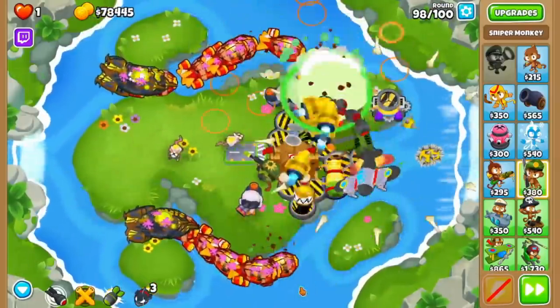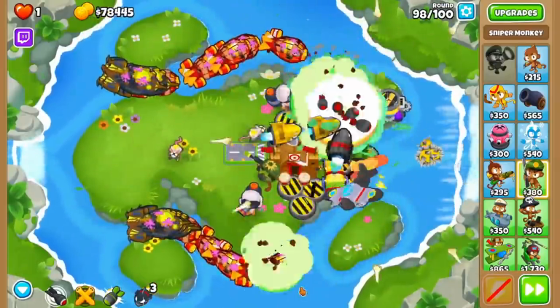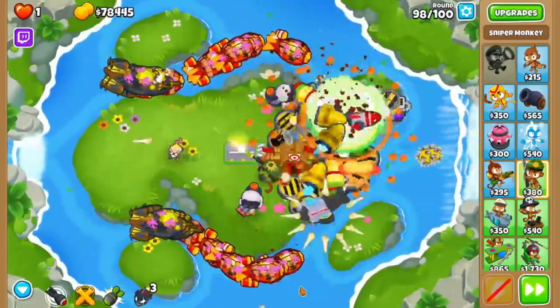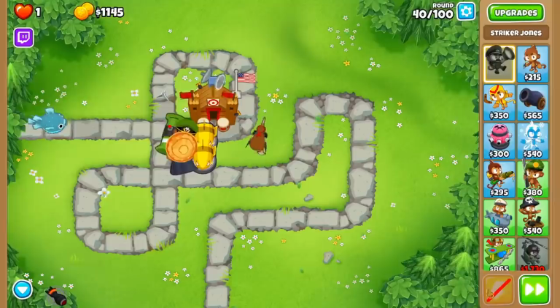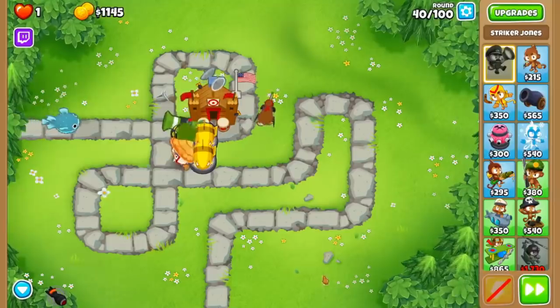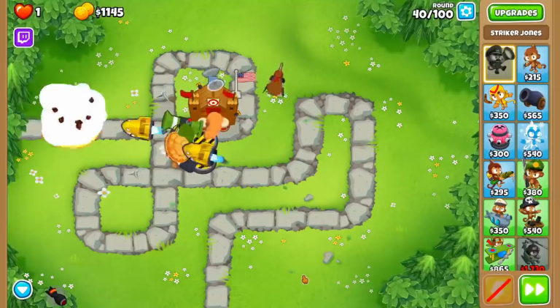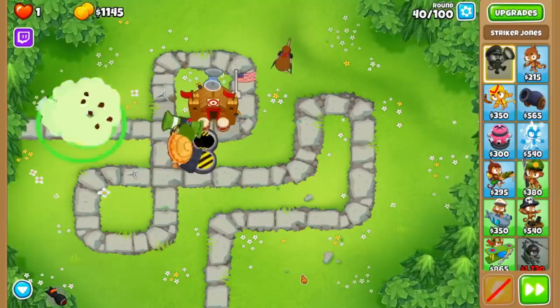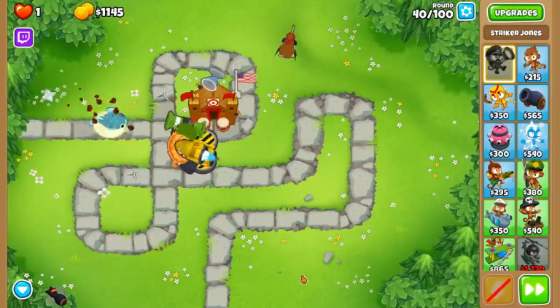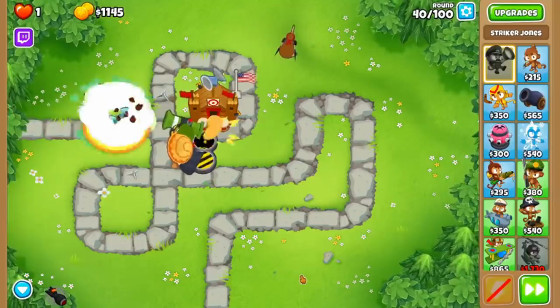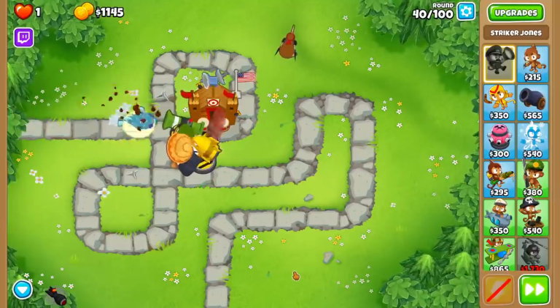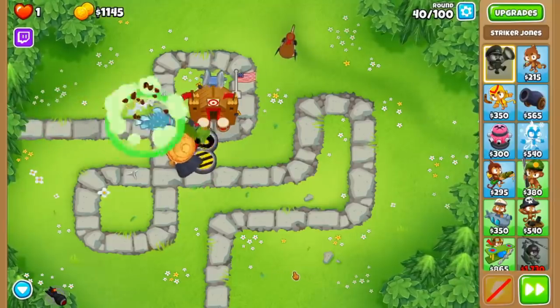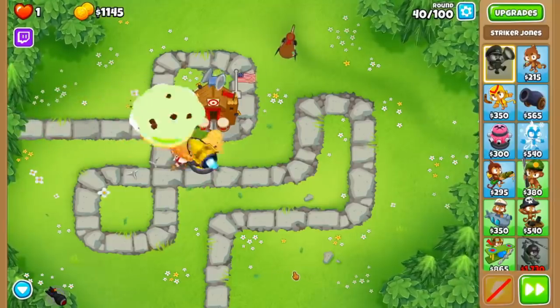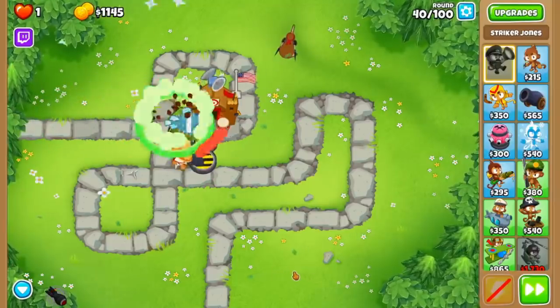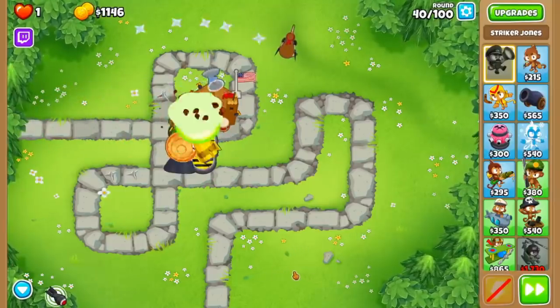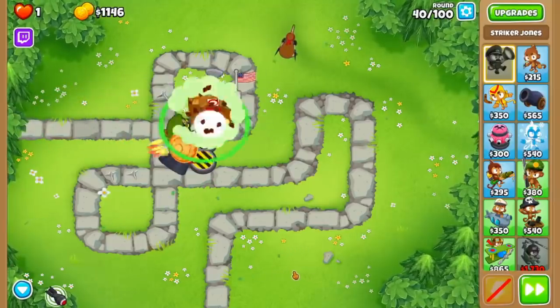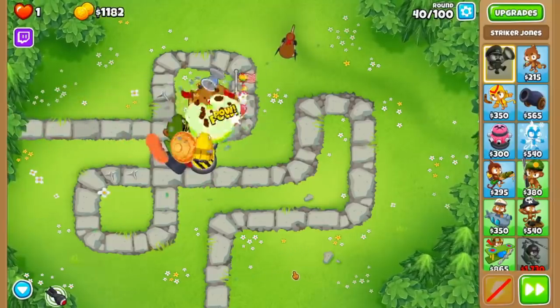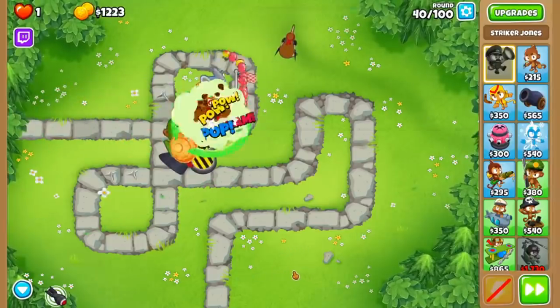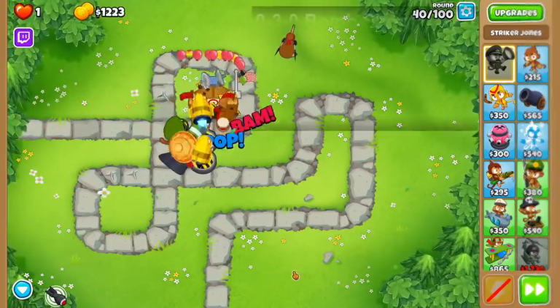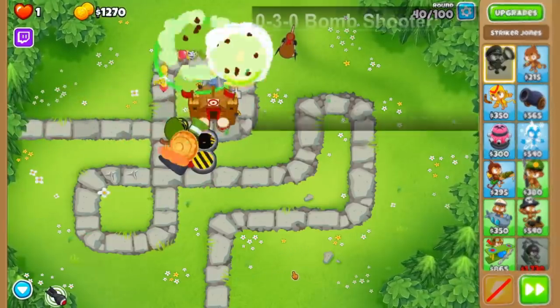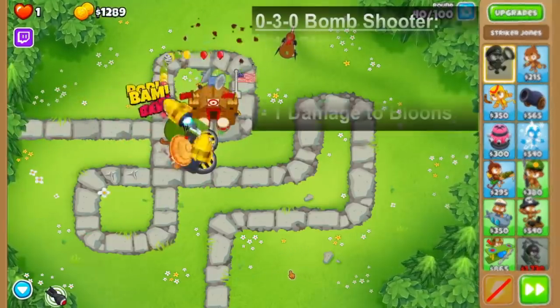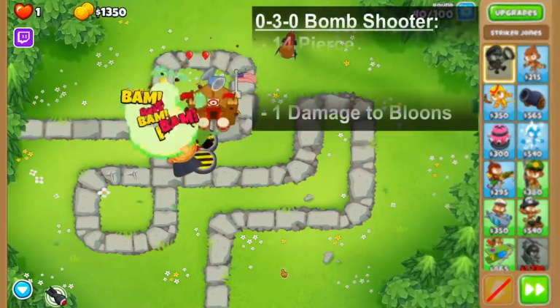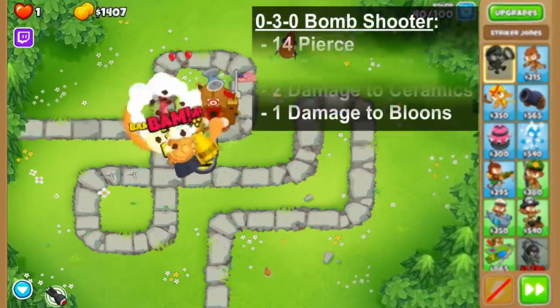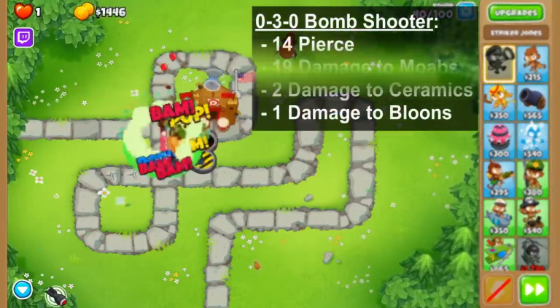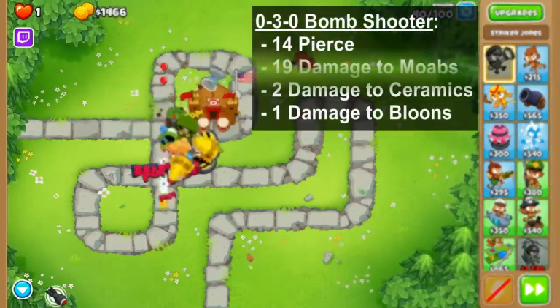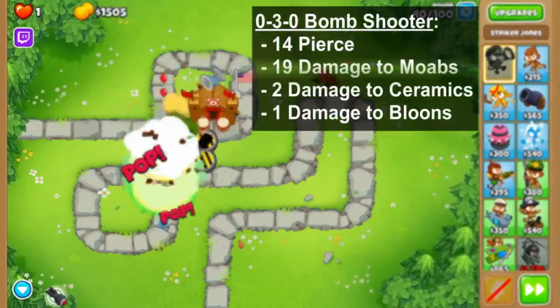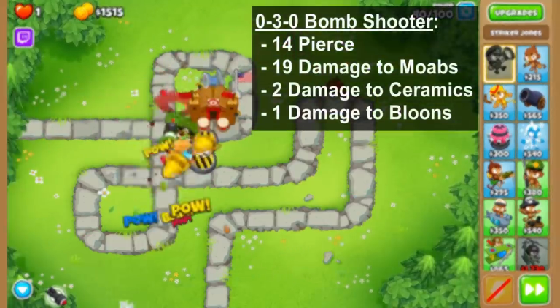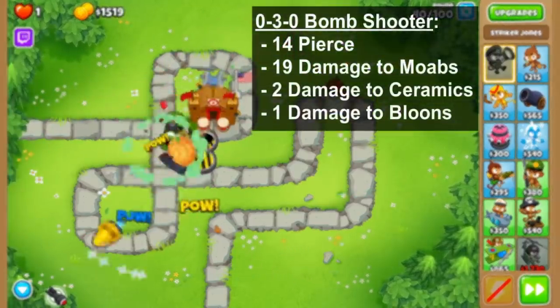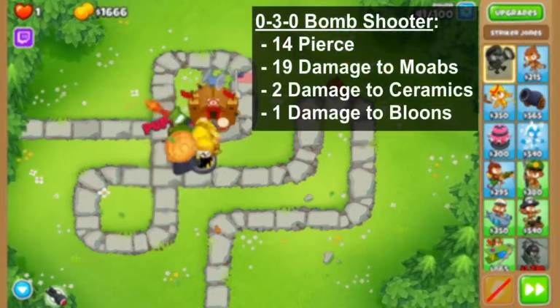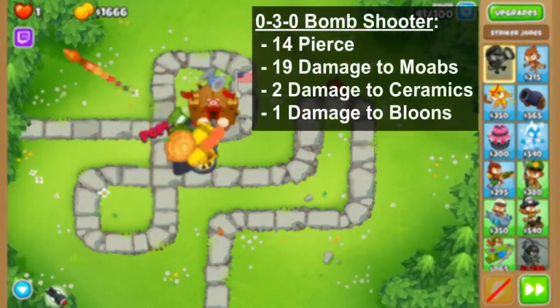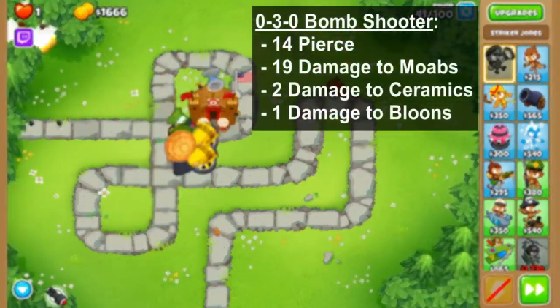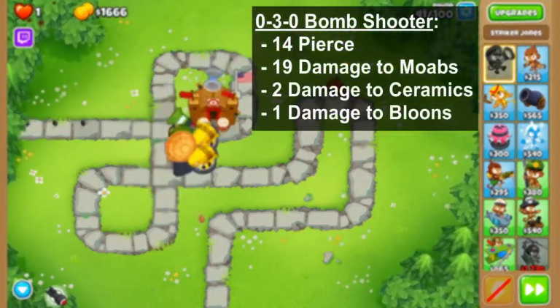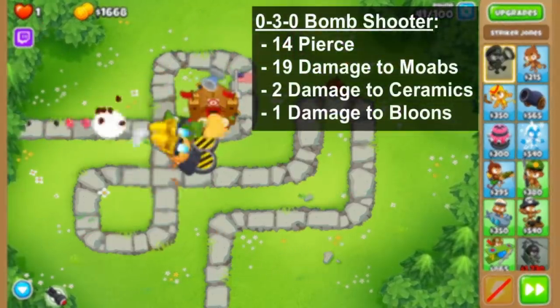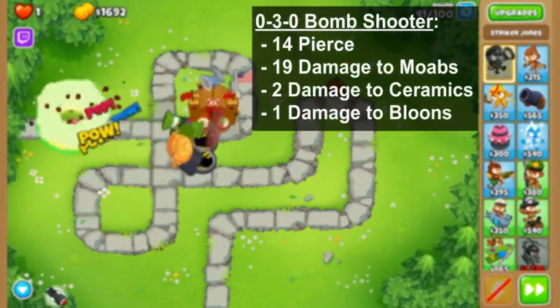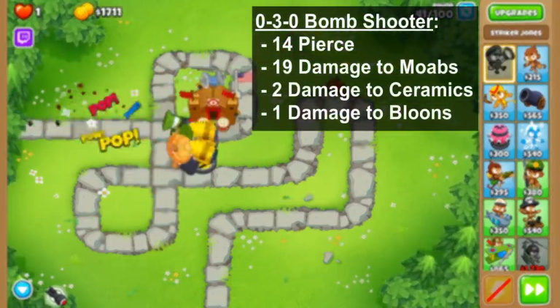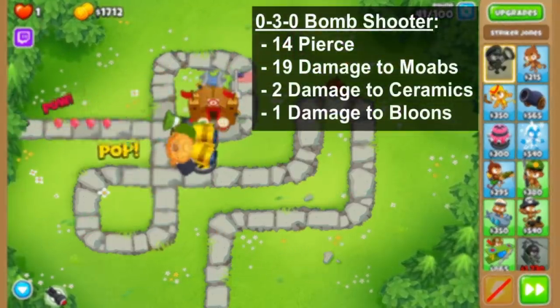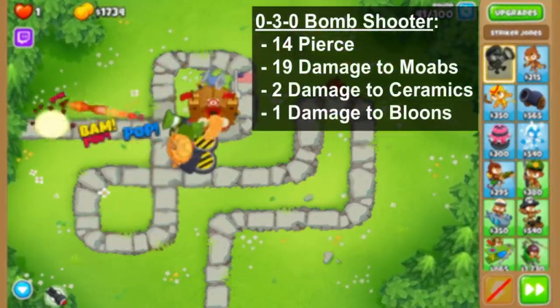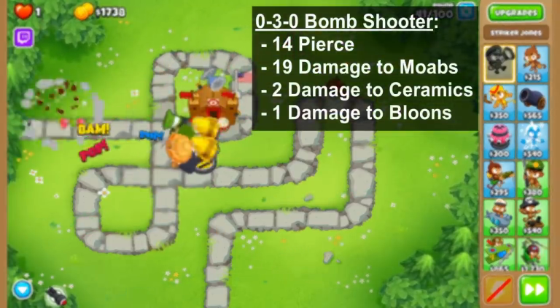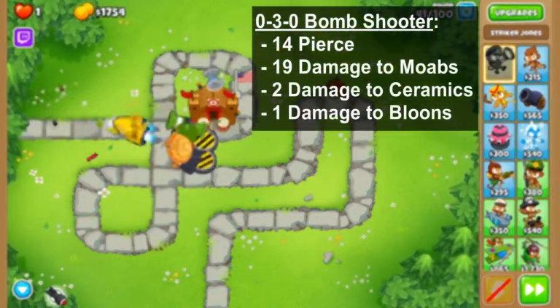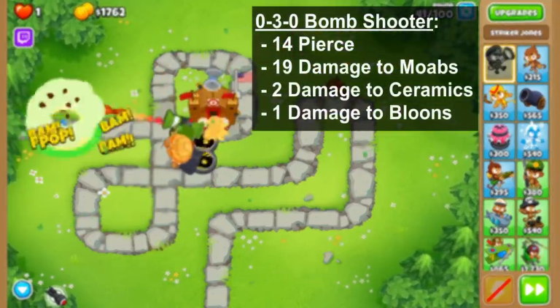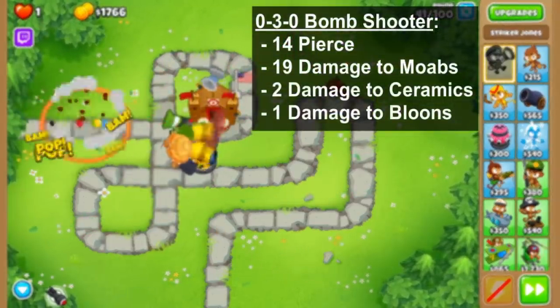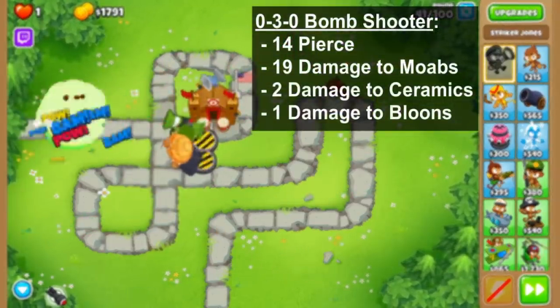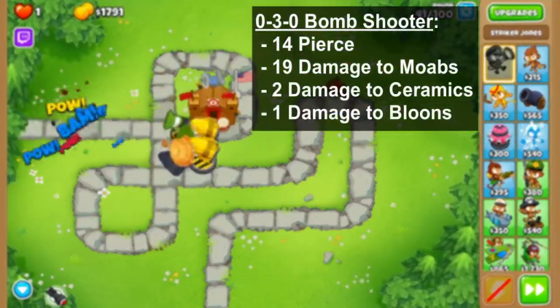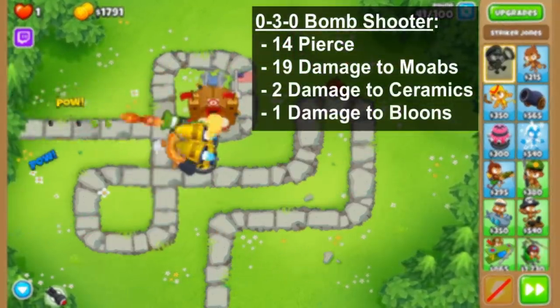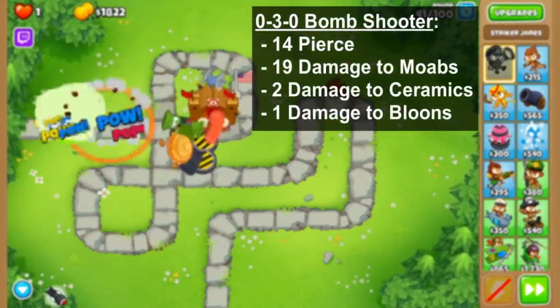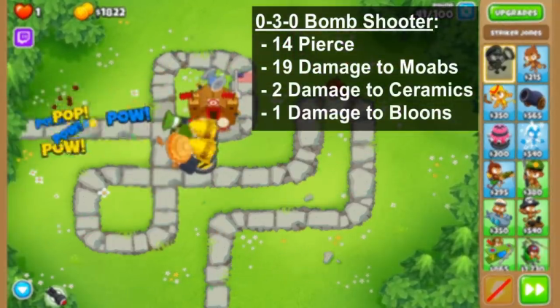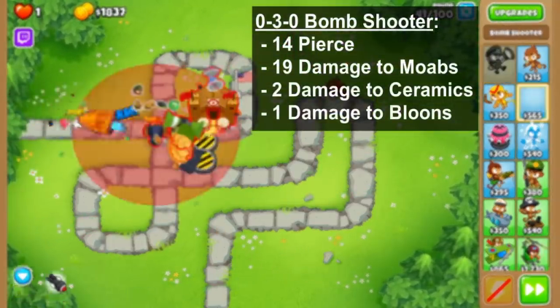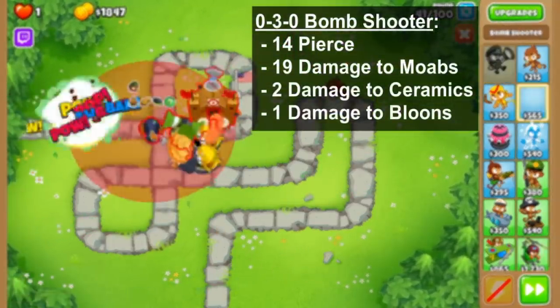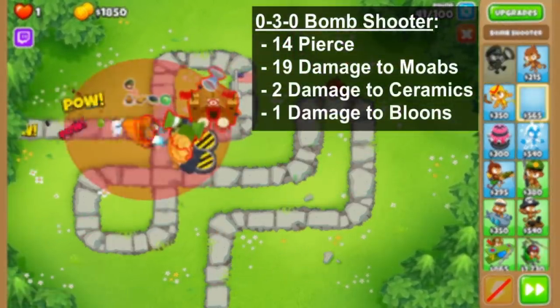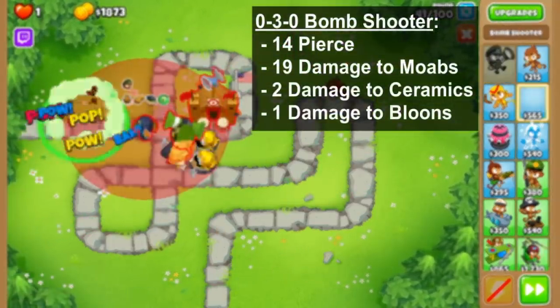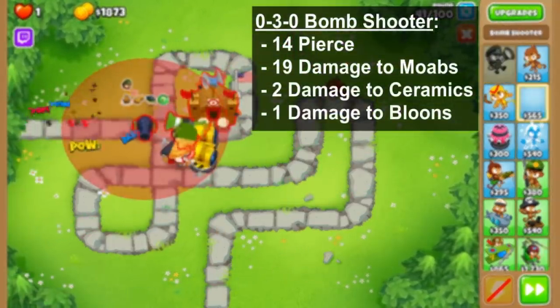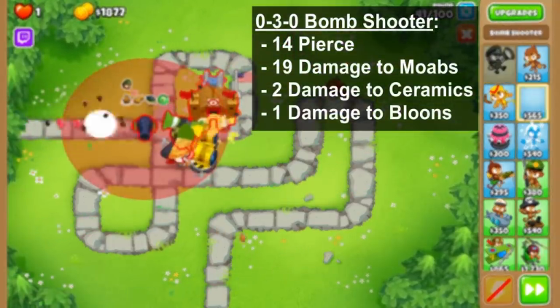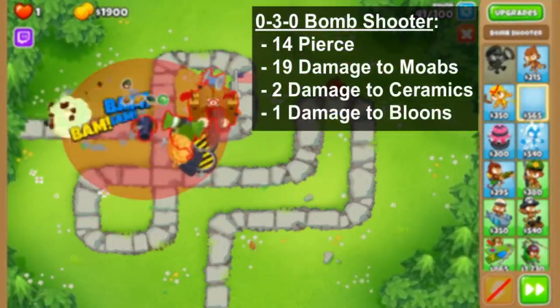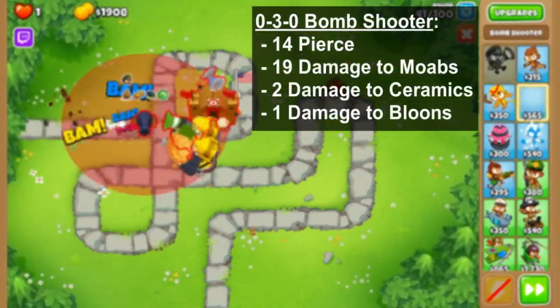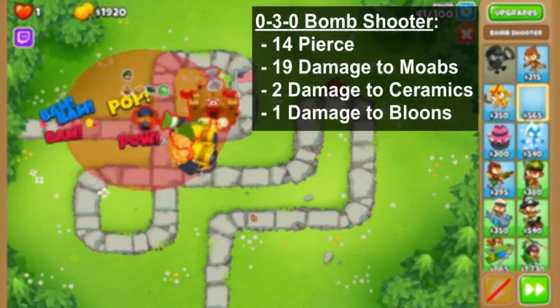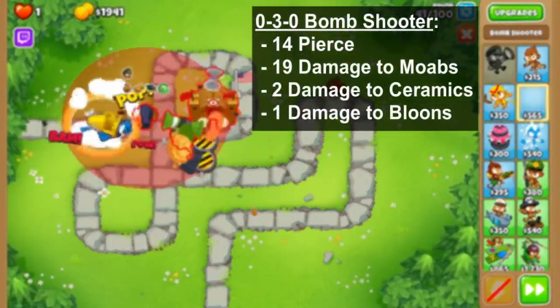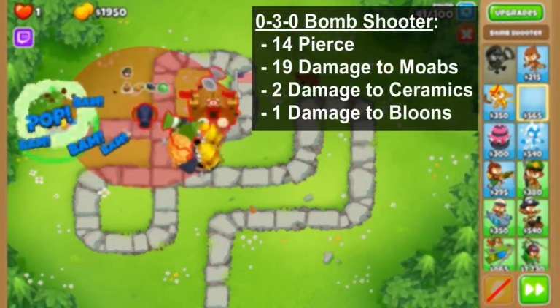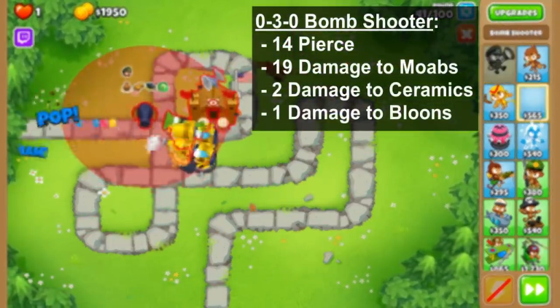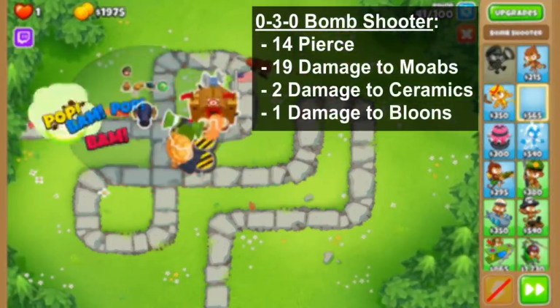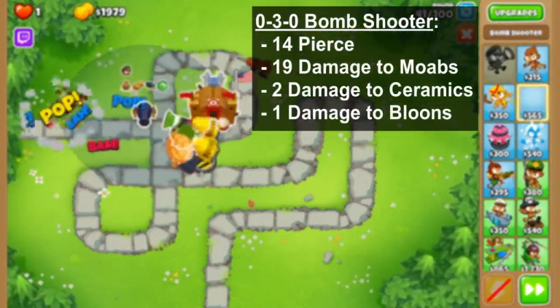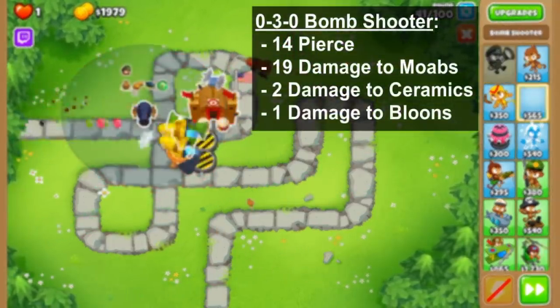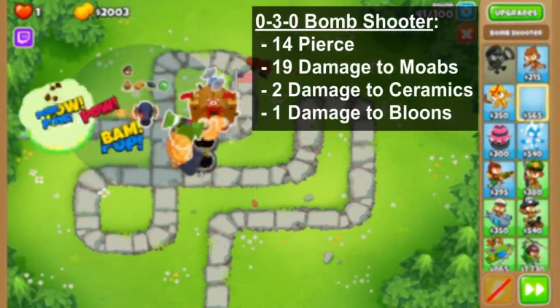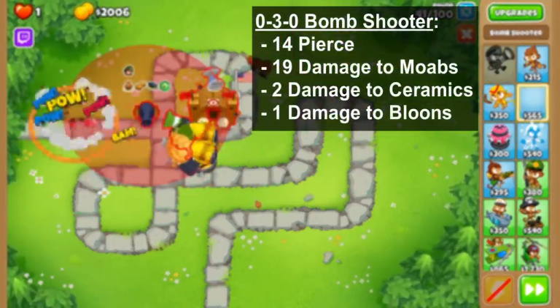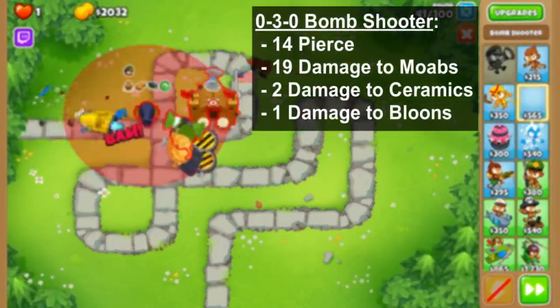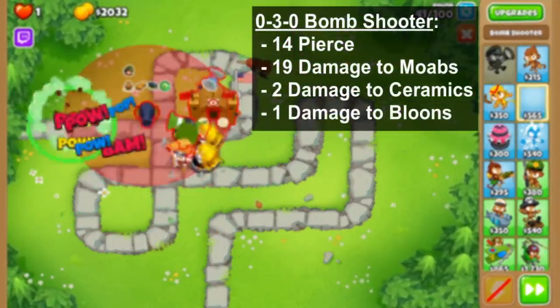To start, the 0-3-0 Mob Mauler has 14 pierce, does 19 damage to mob class bloons, 2 damage to ceramics, and 1 damage to everything else.